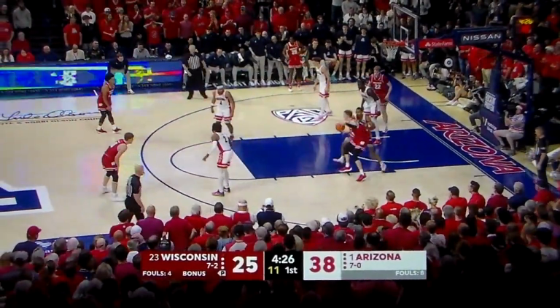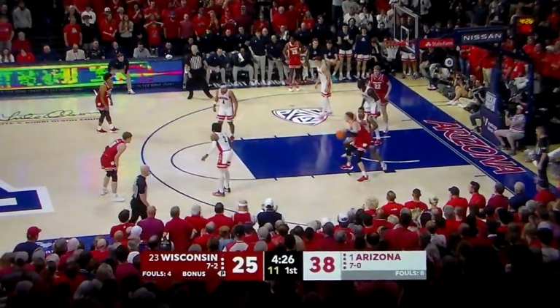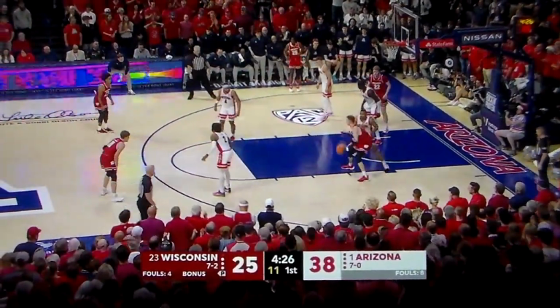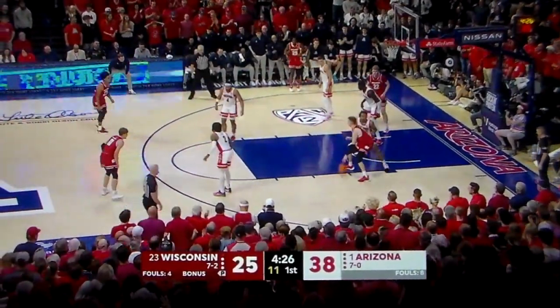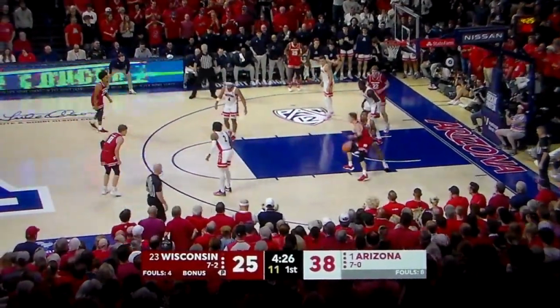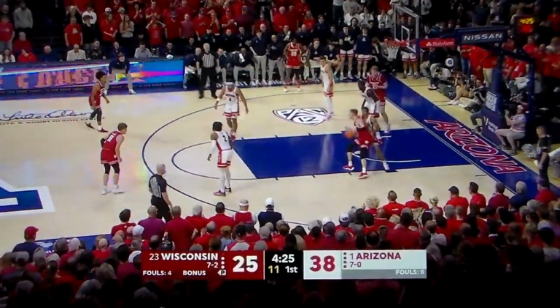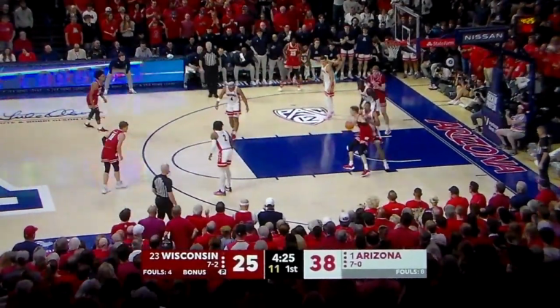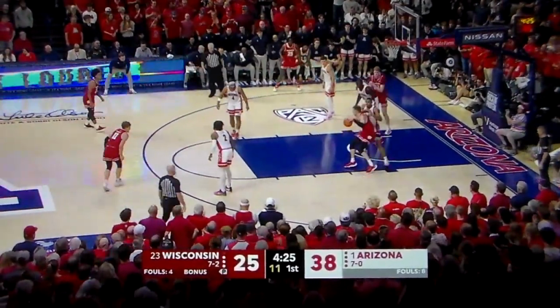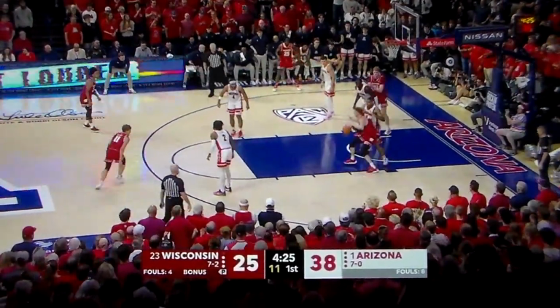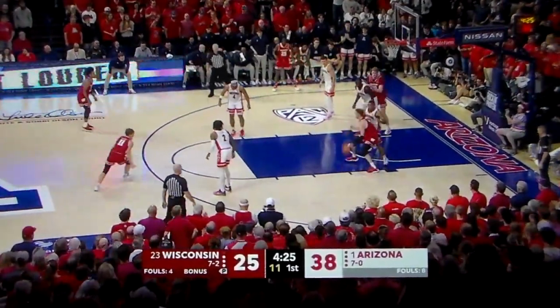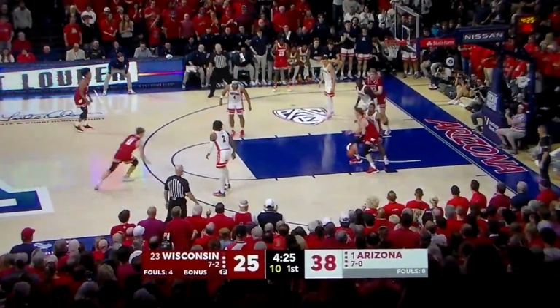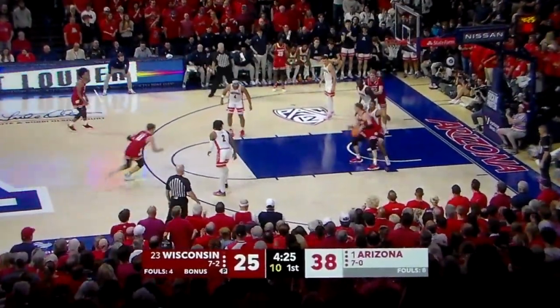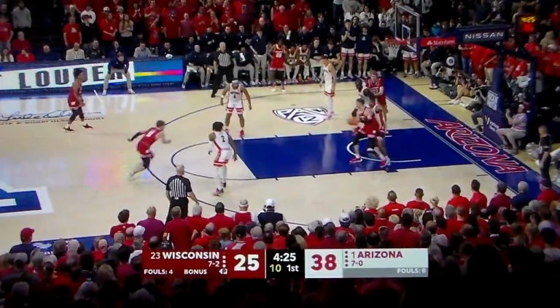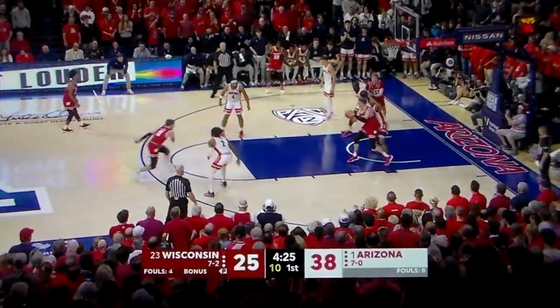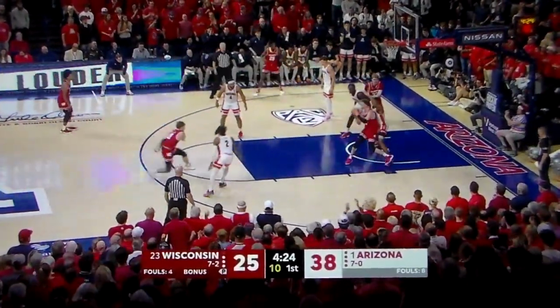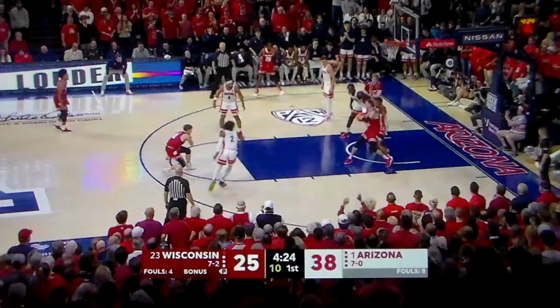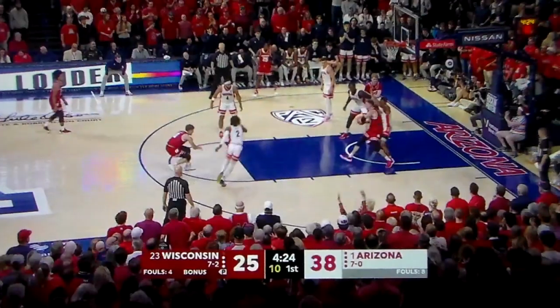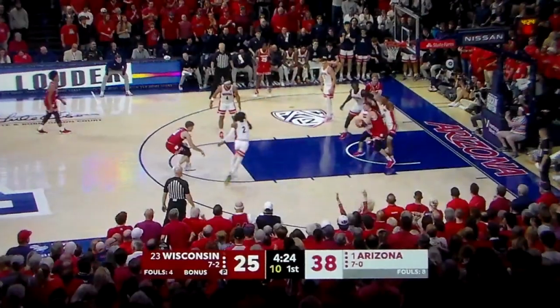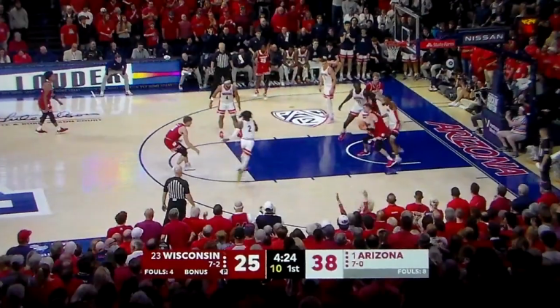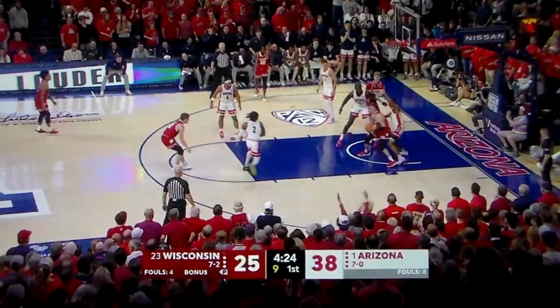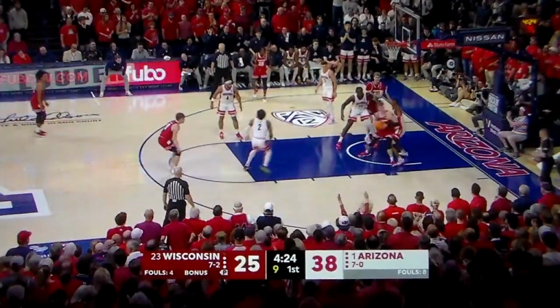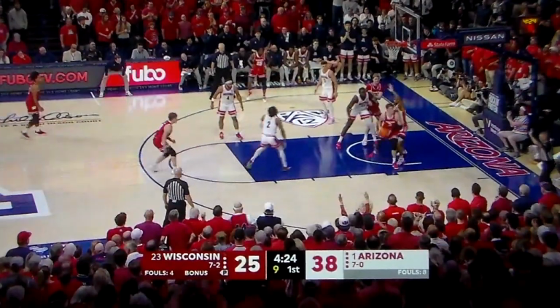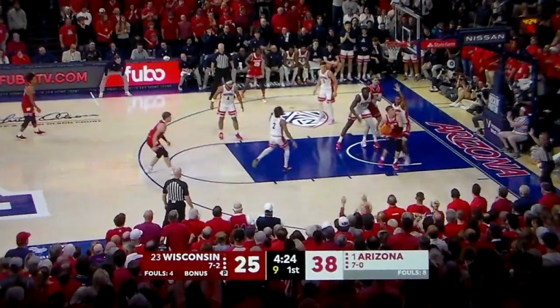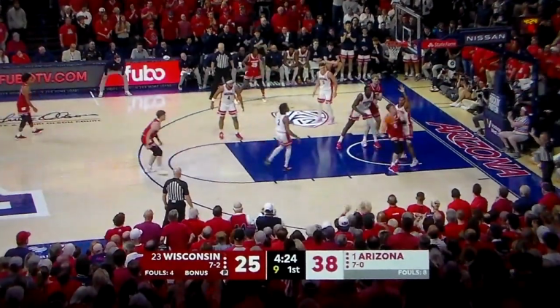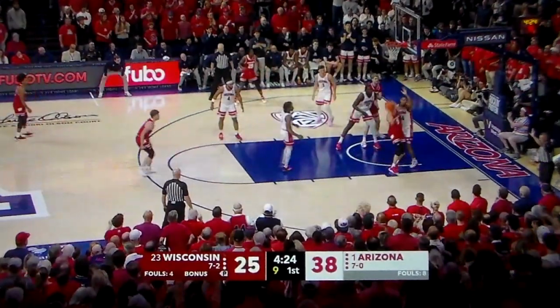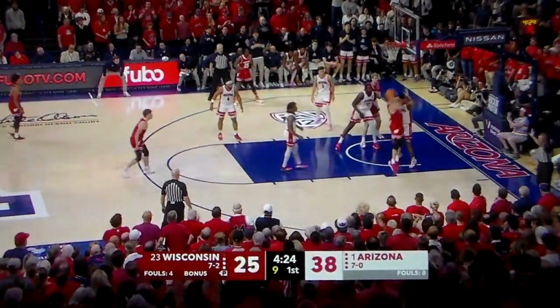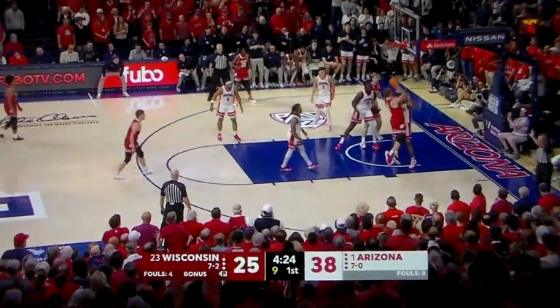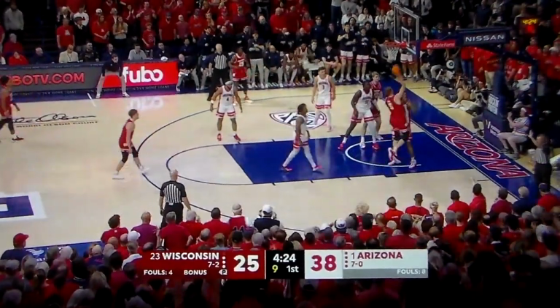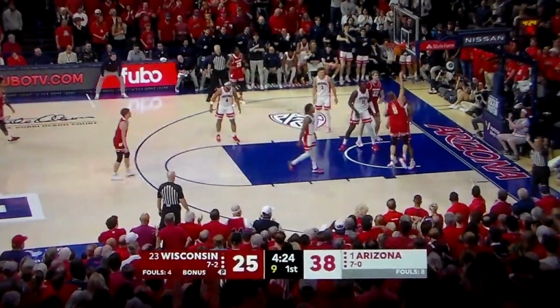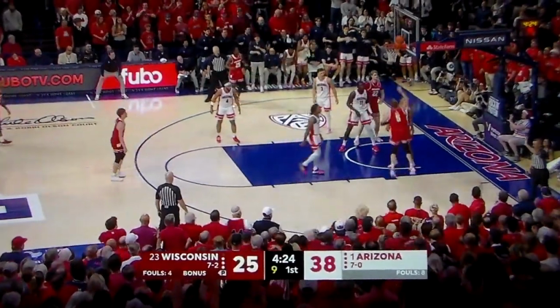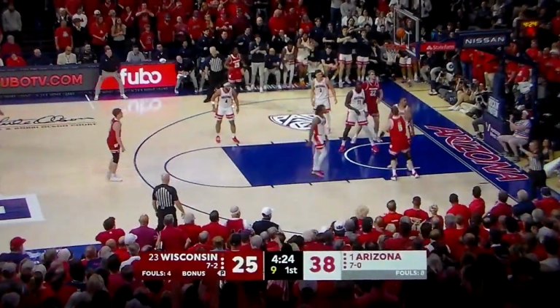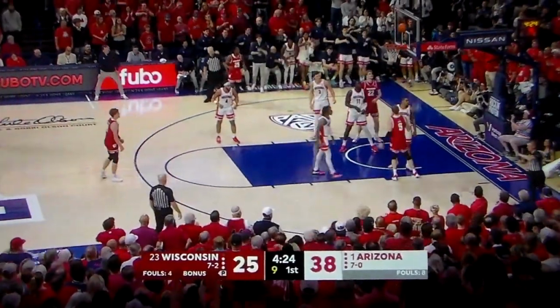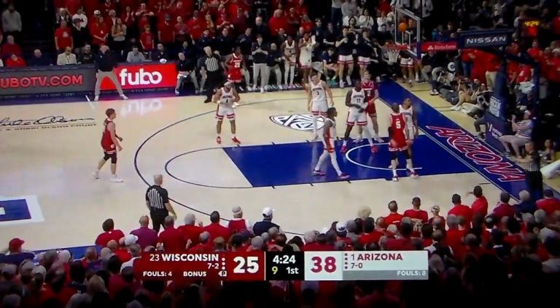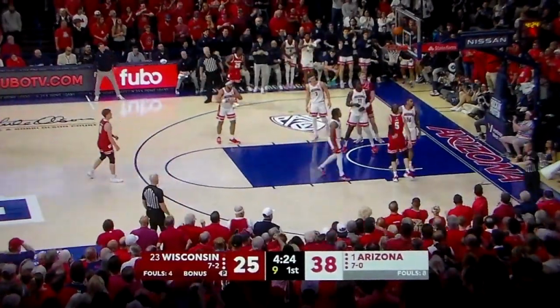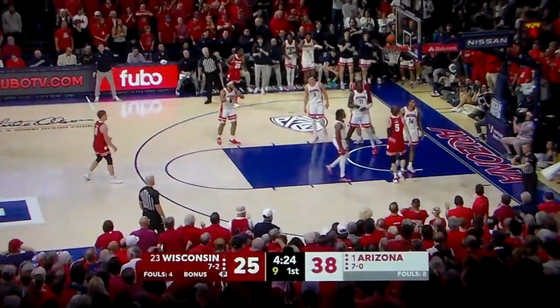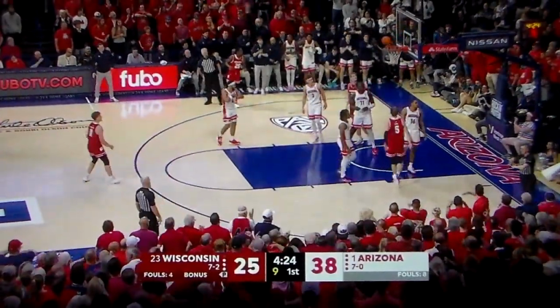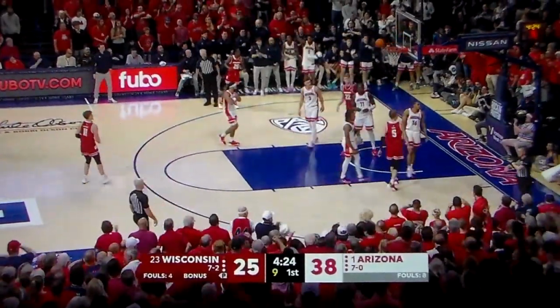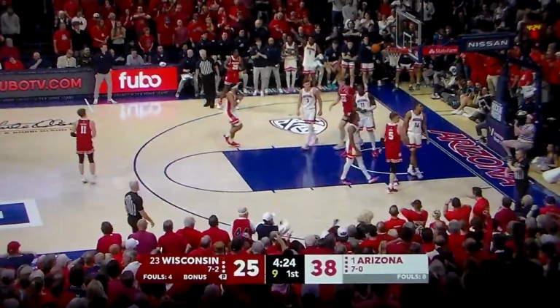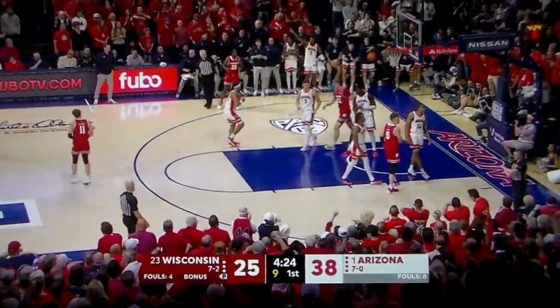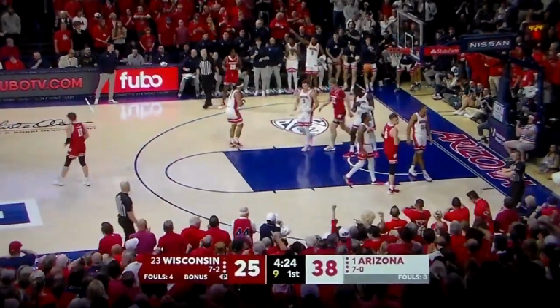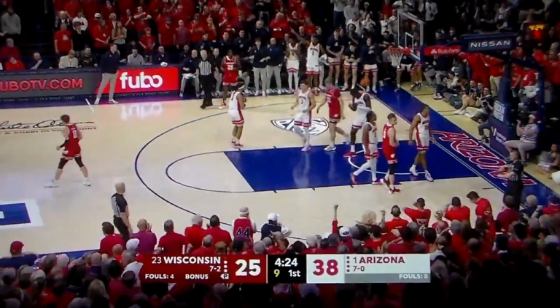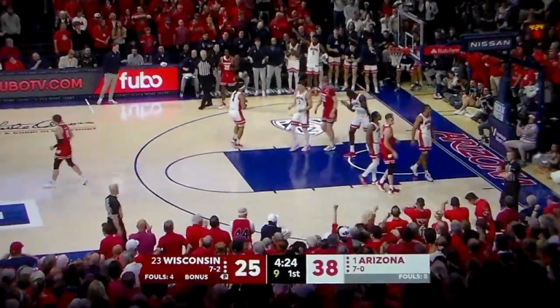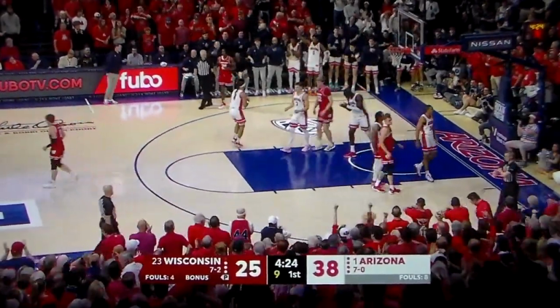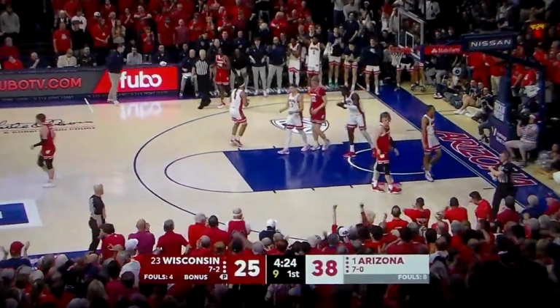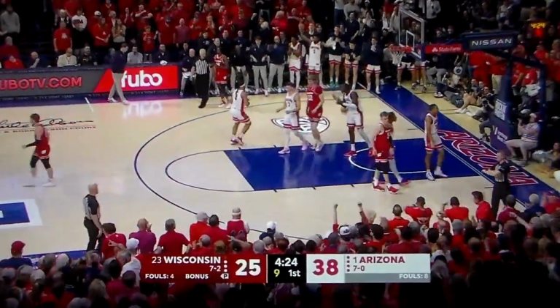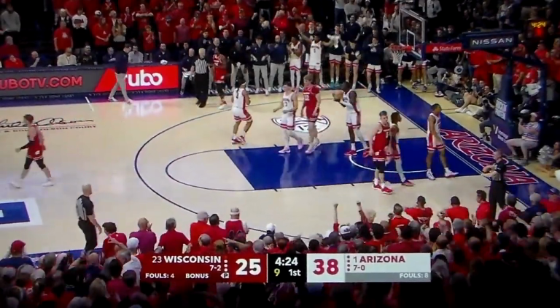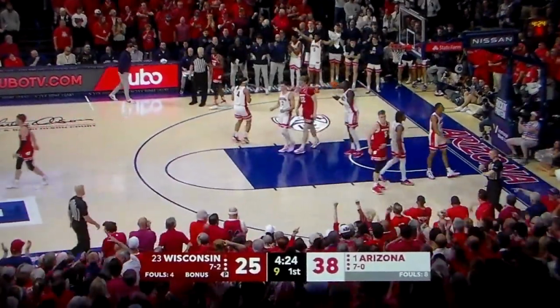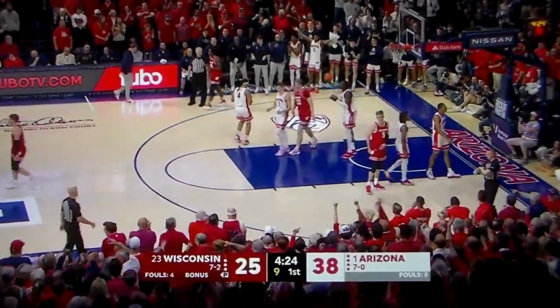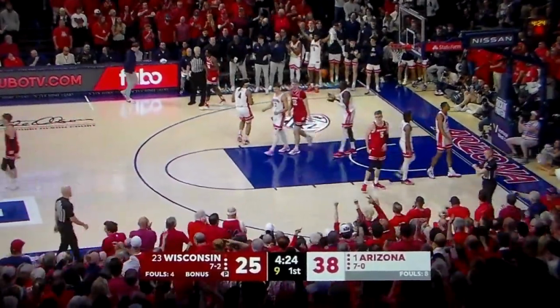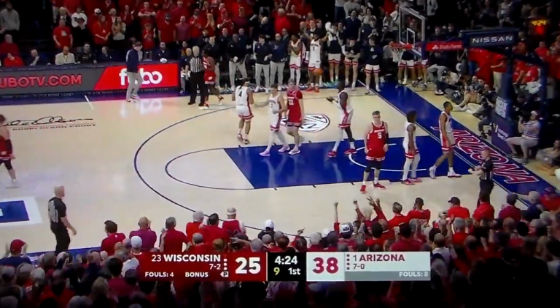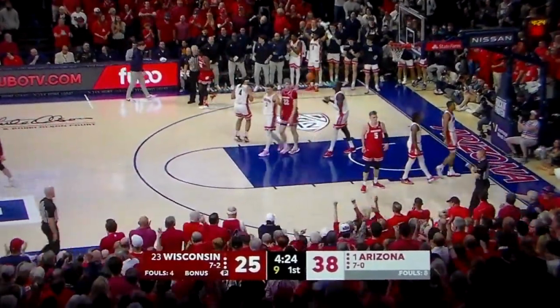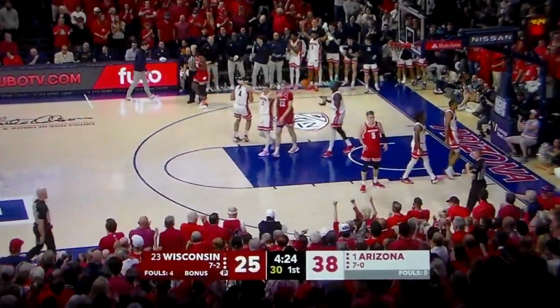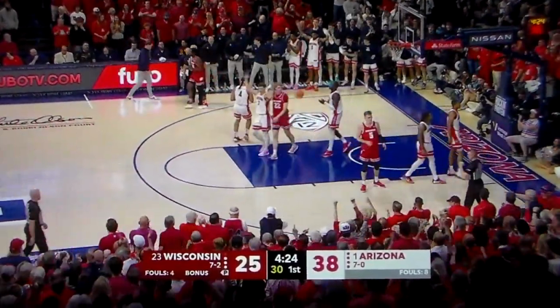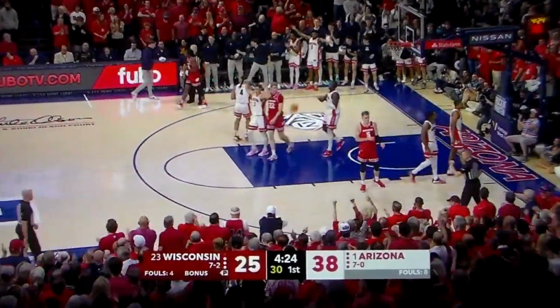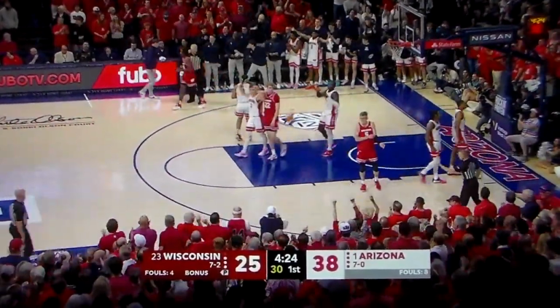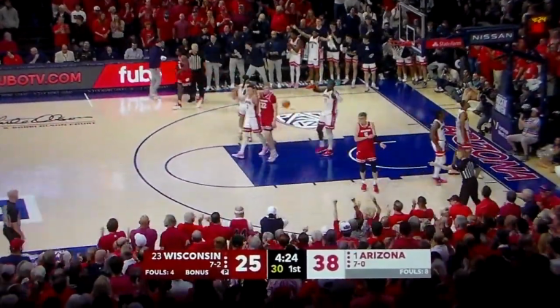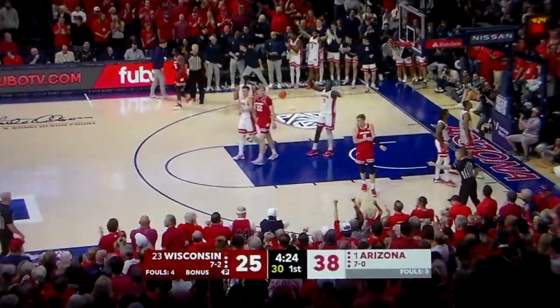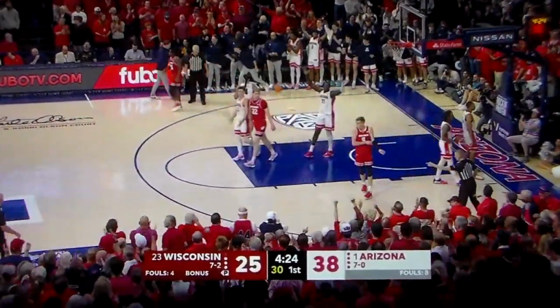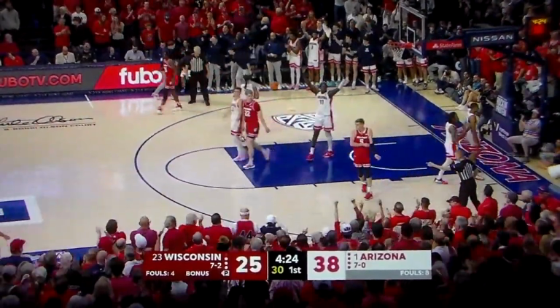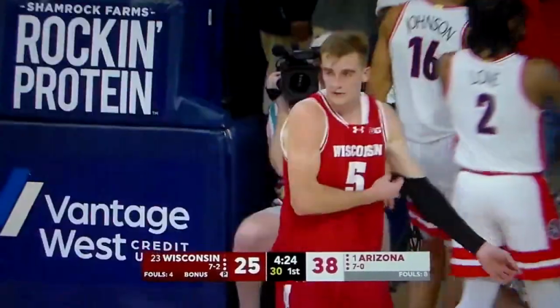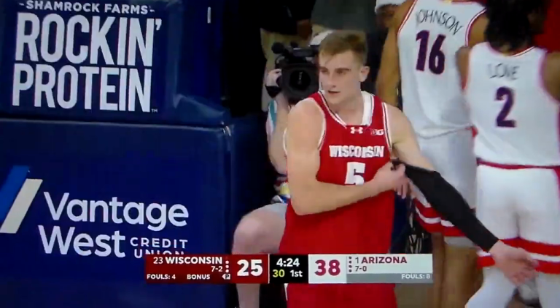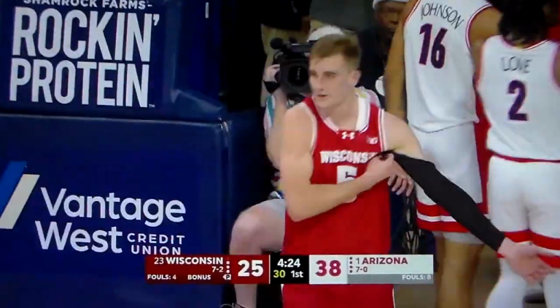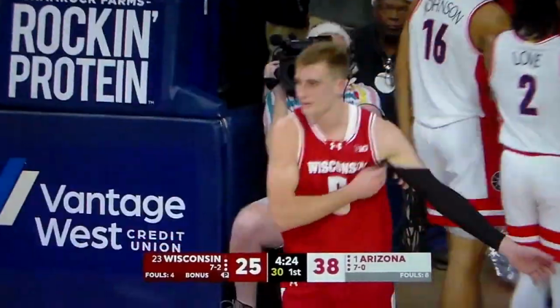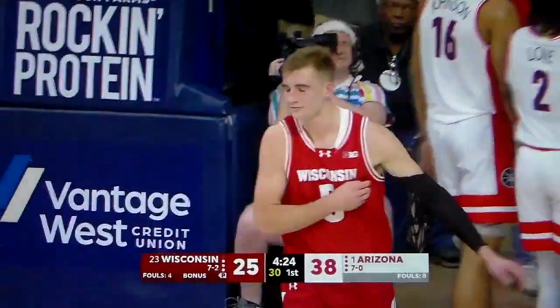Ali is going to try to back down Johnson, and a traveling violation as Johnson pulled the chair out from under him.